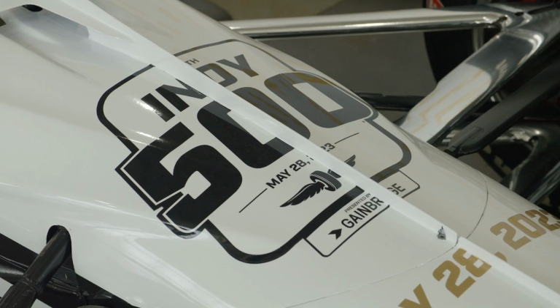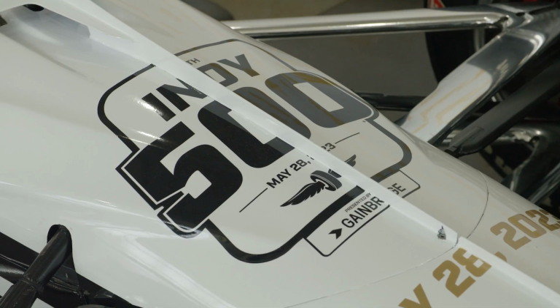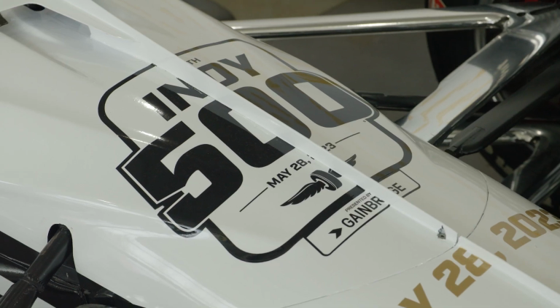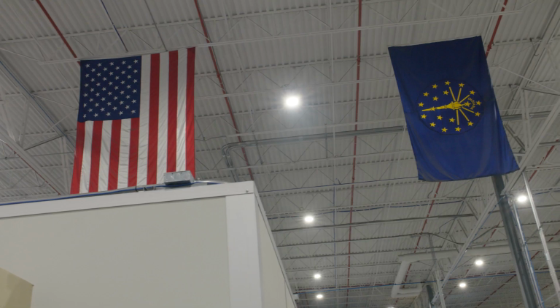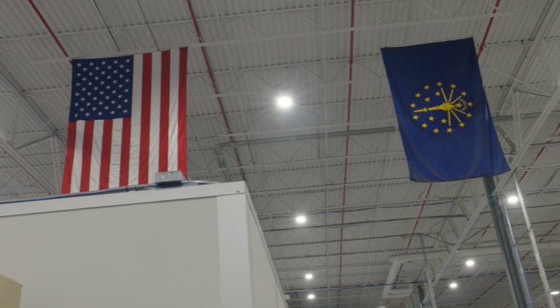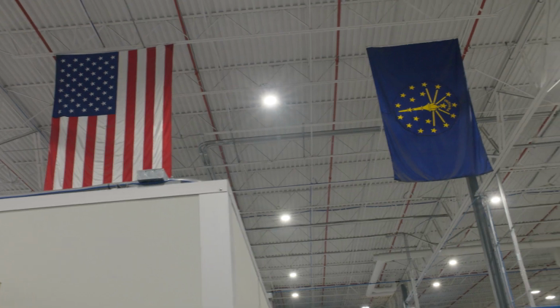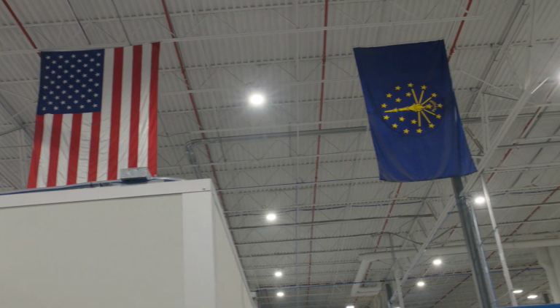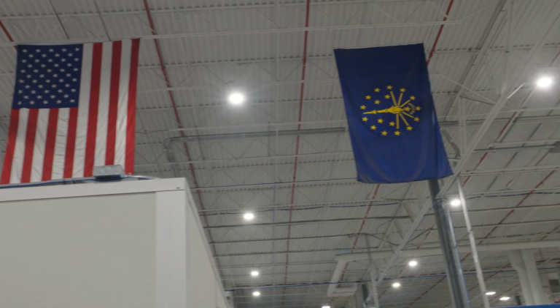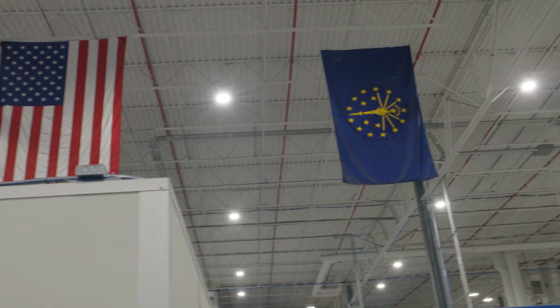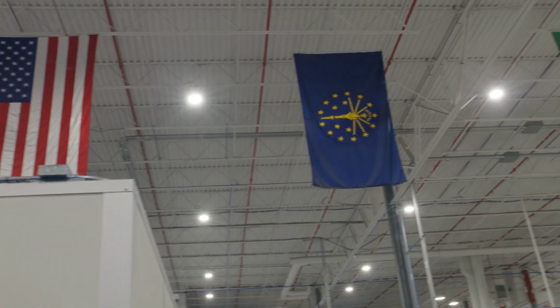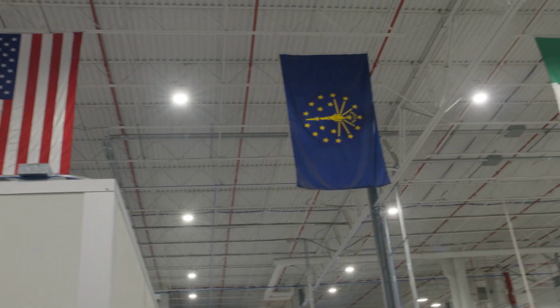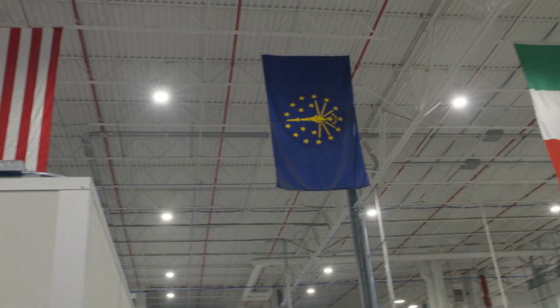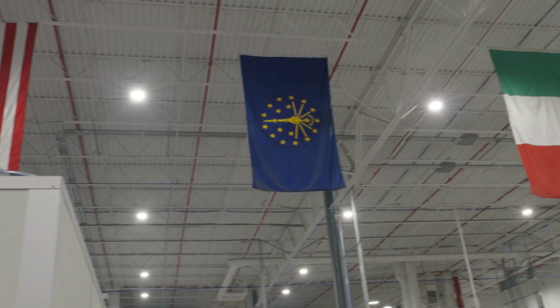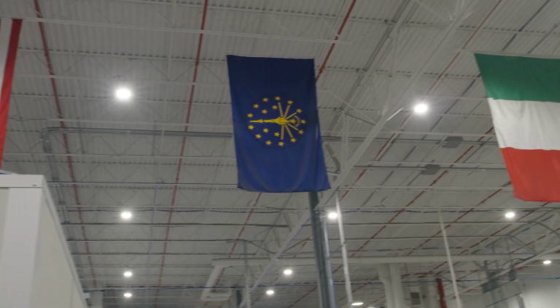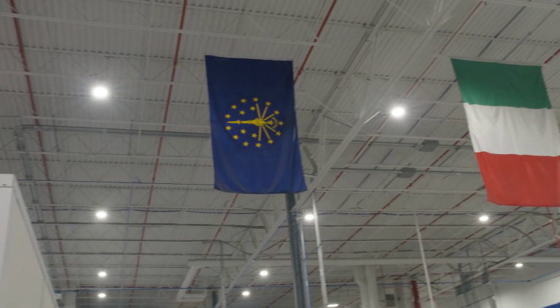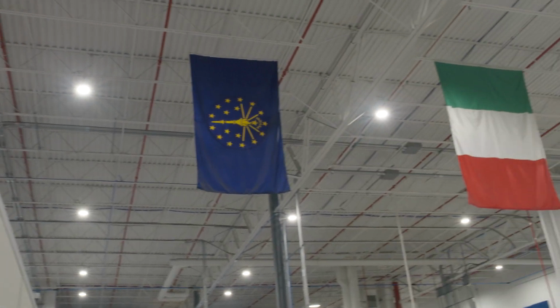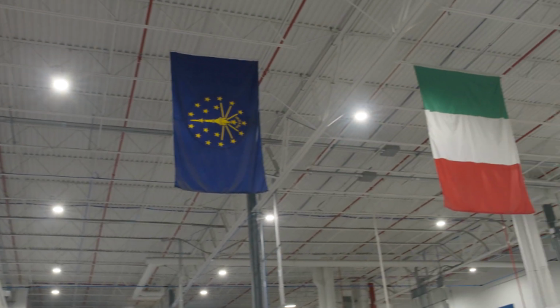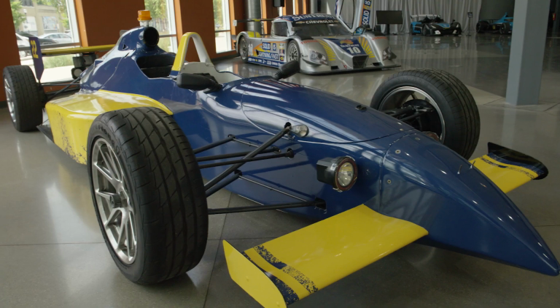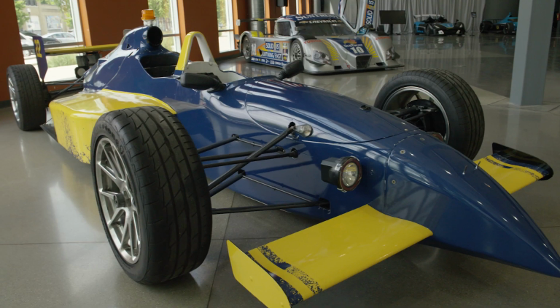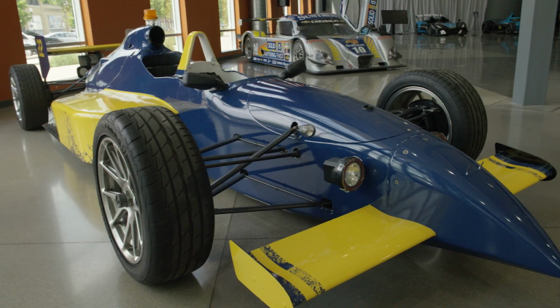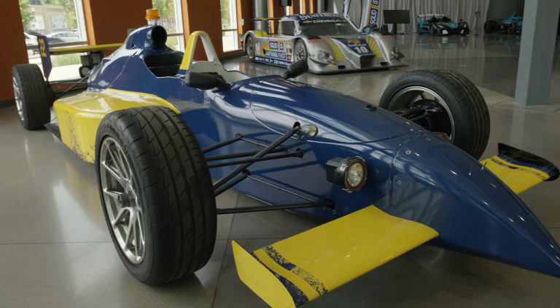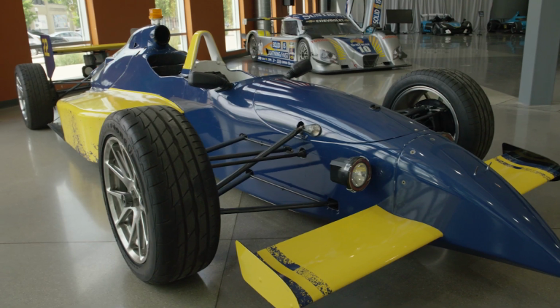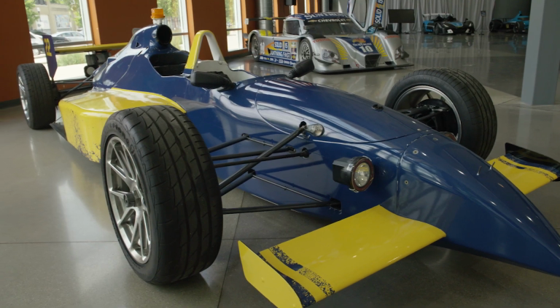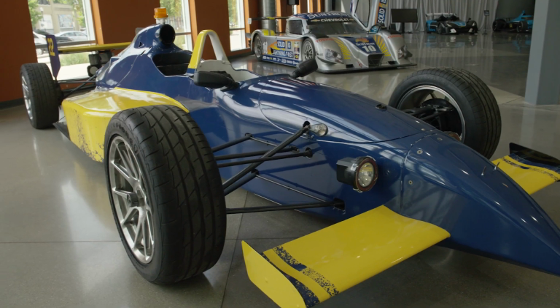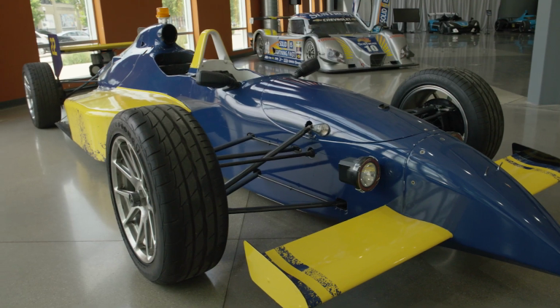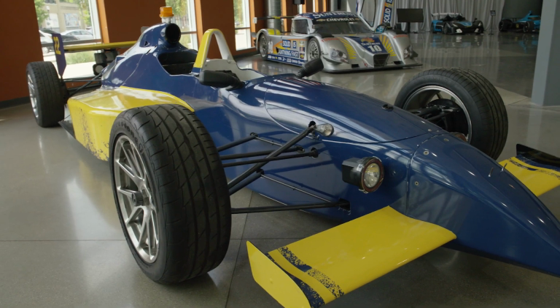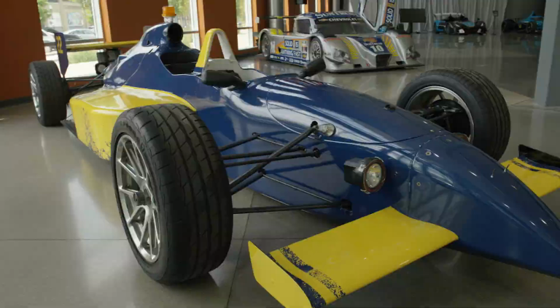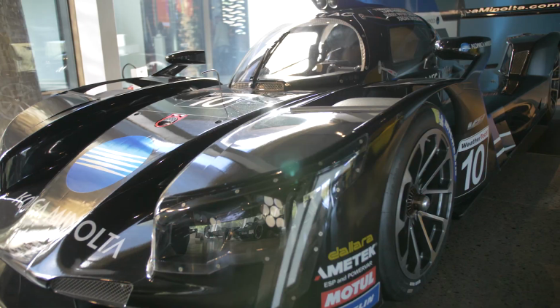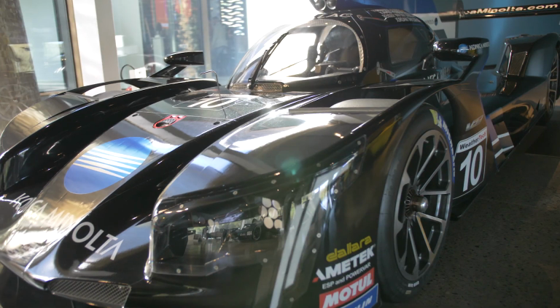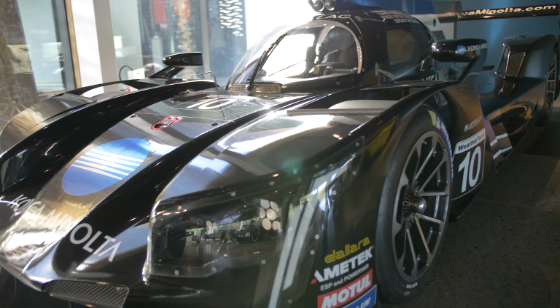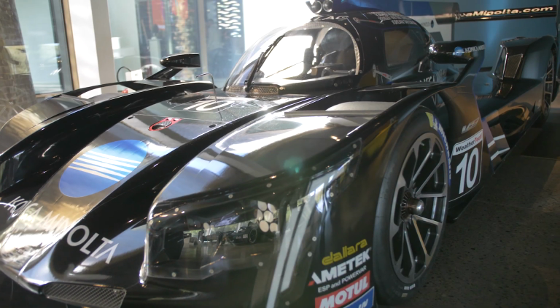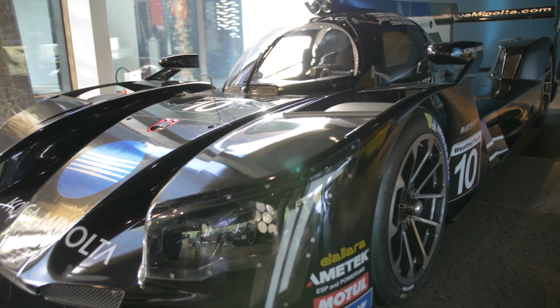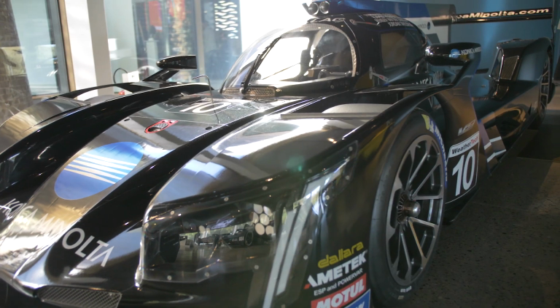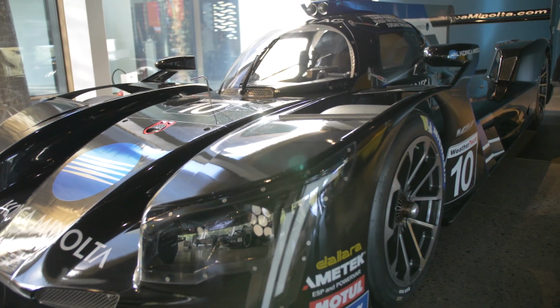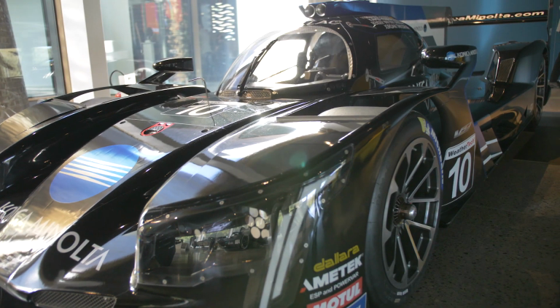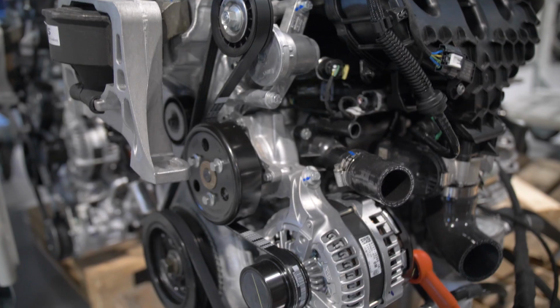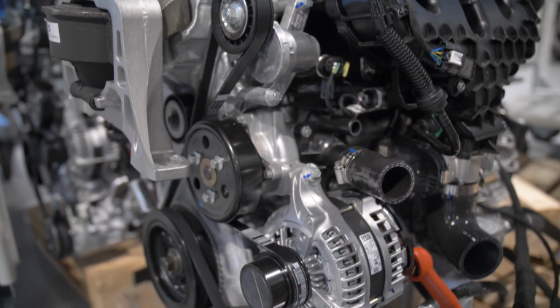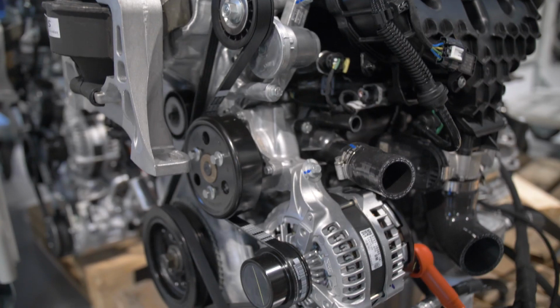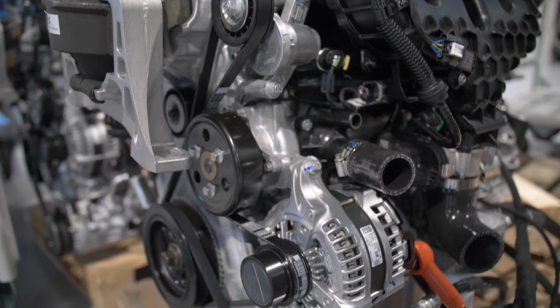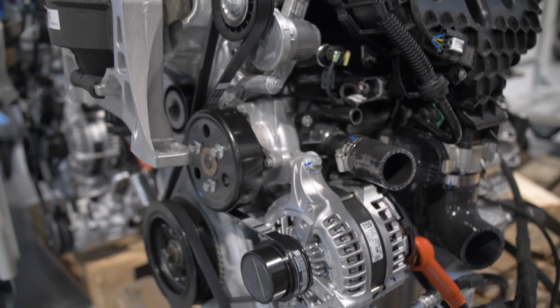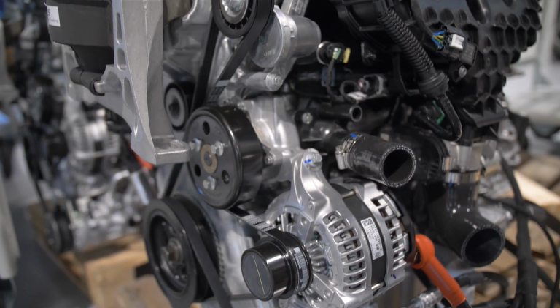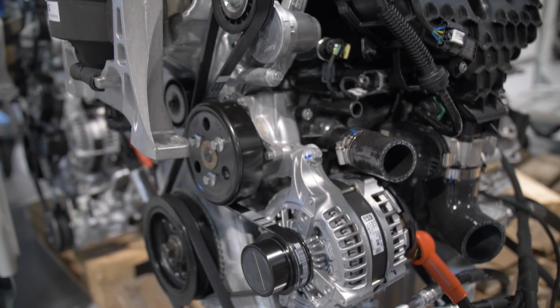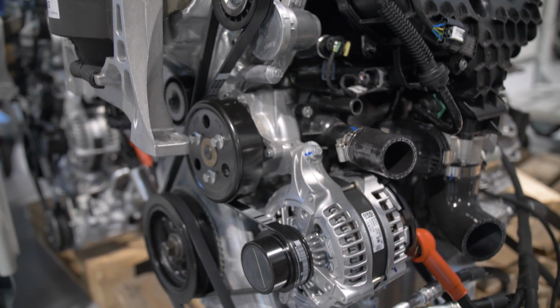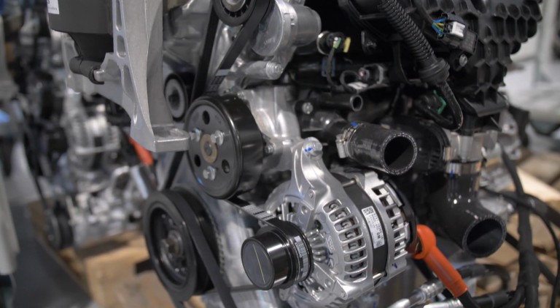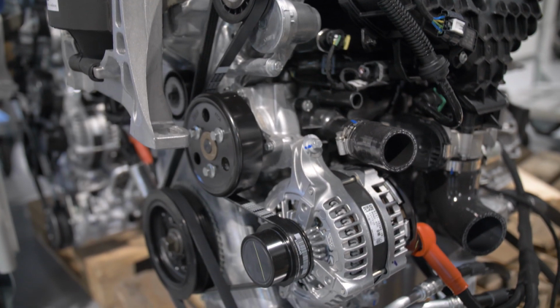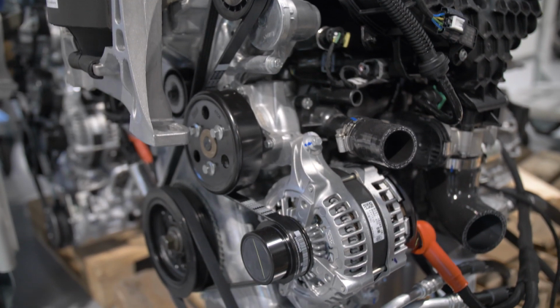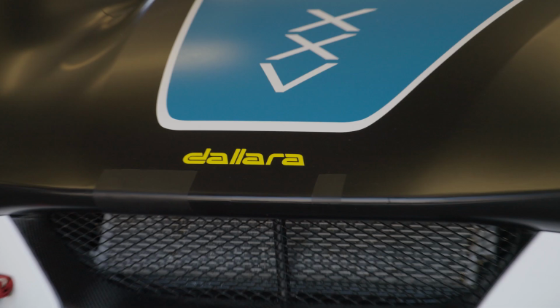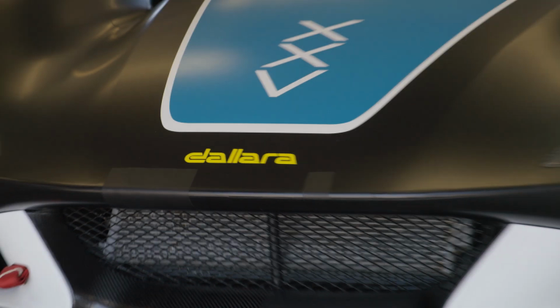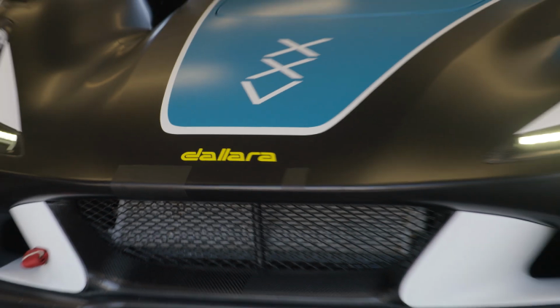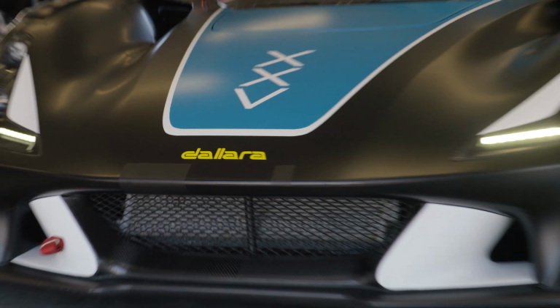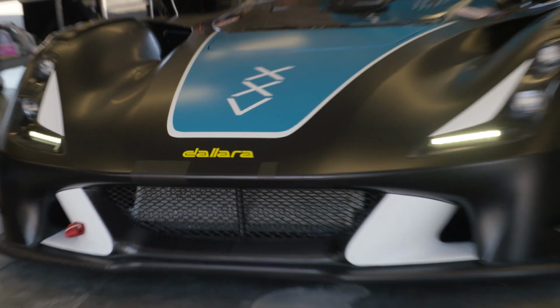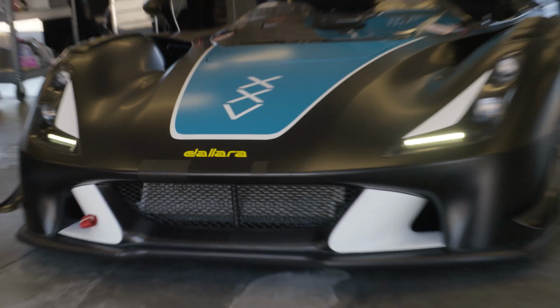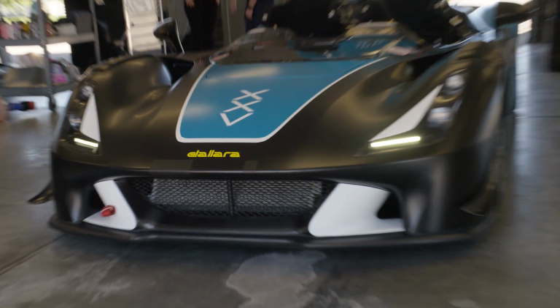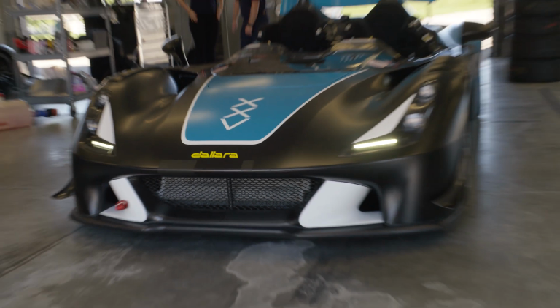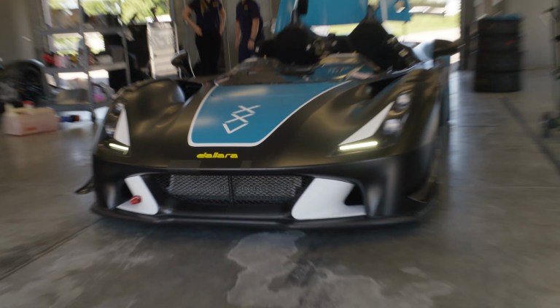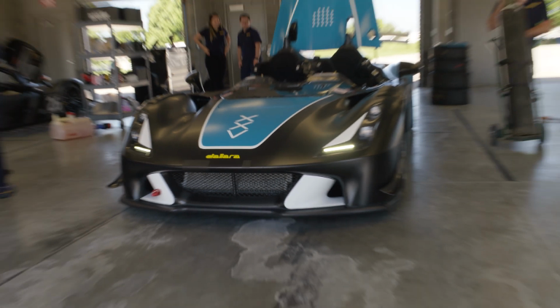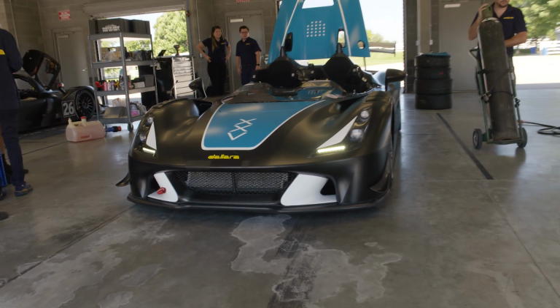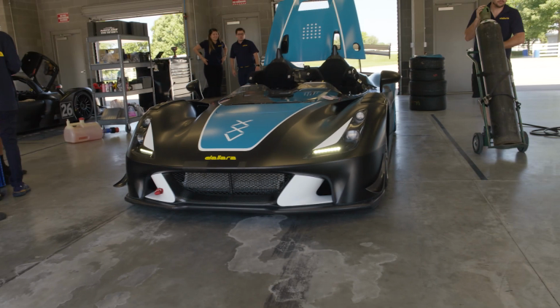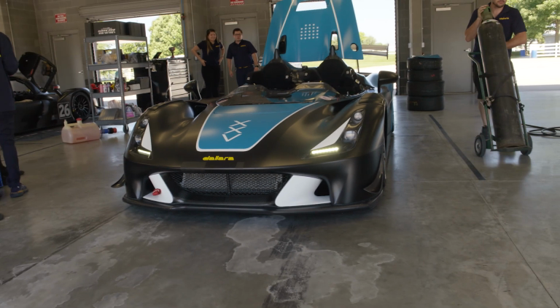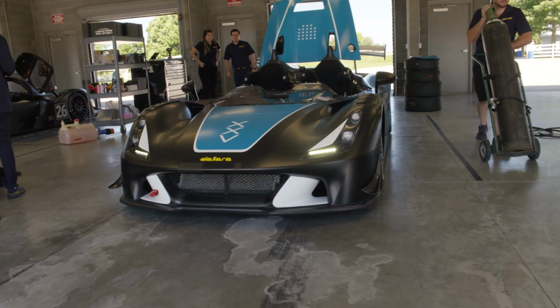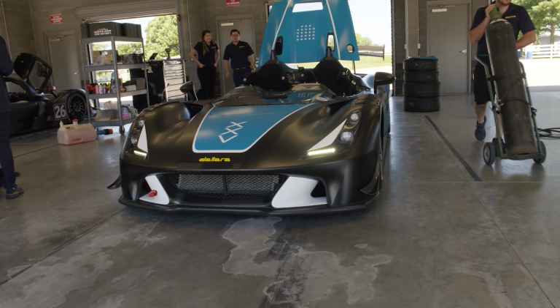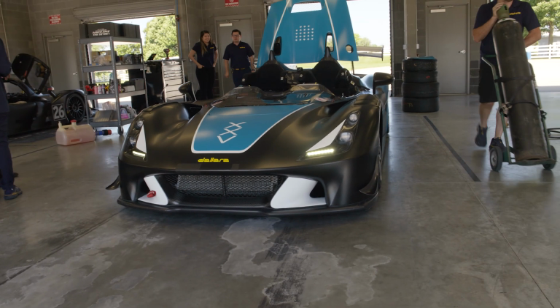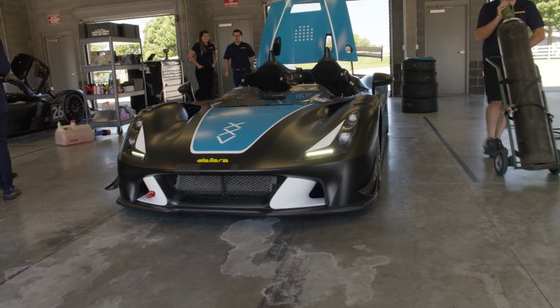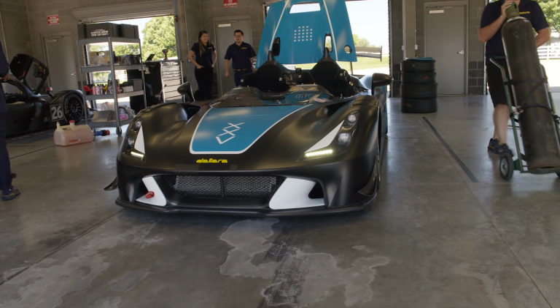Let's get inside and see how they are using their experience working with so many racing teams to create their own supercar, the EXP.